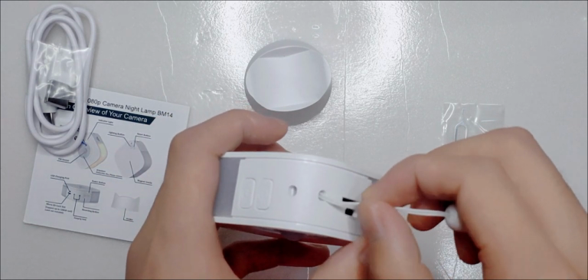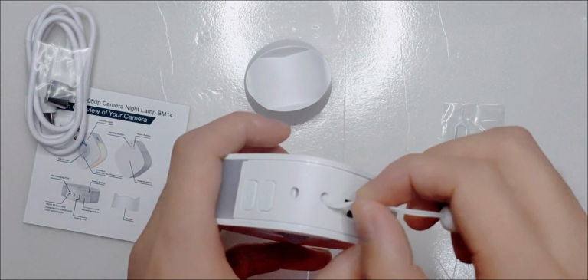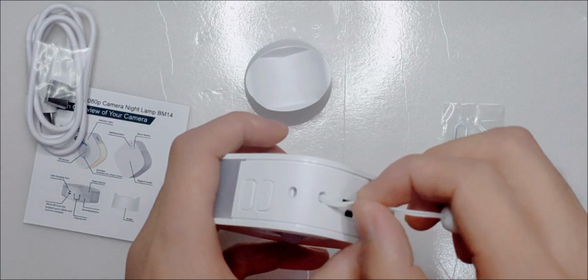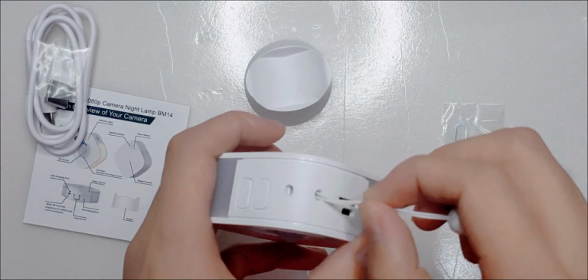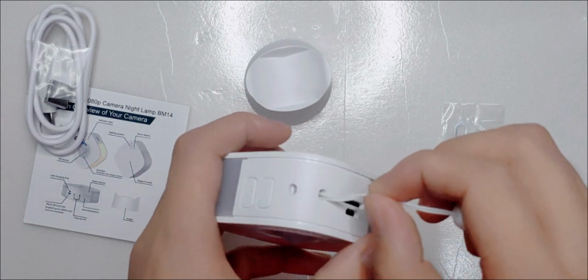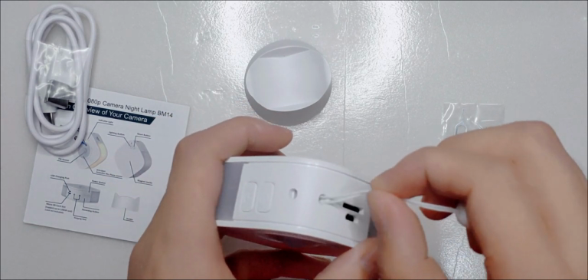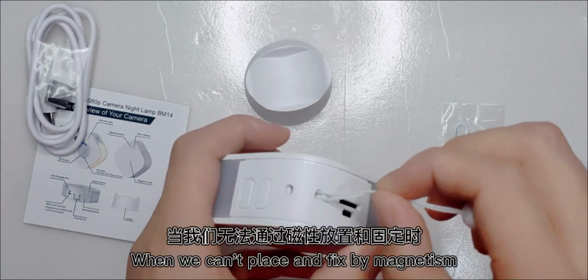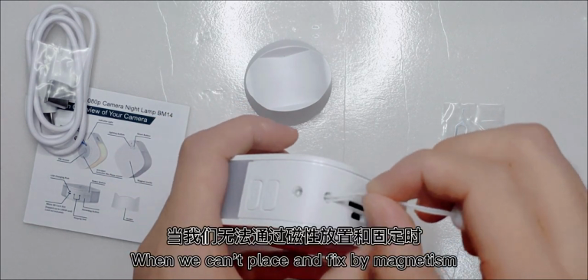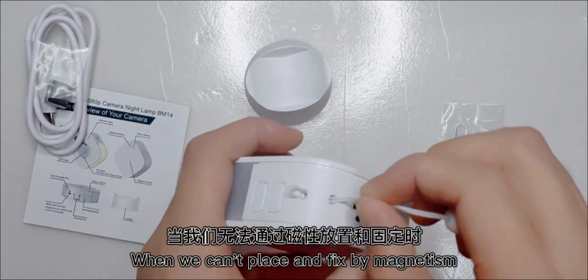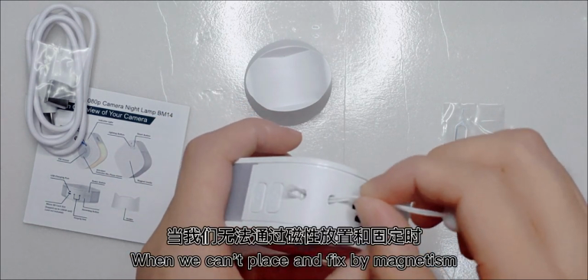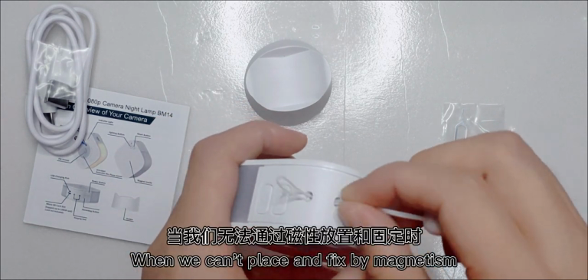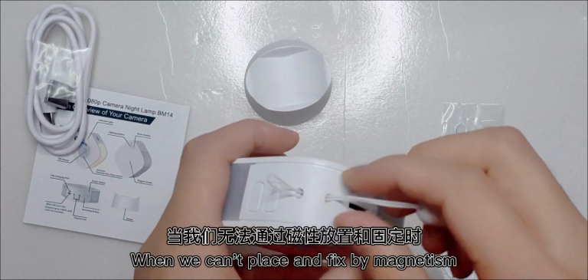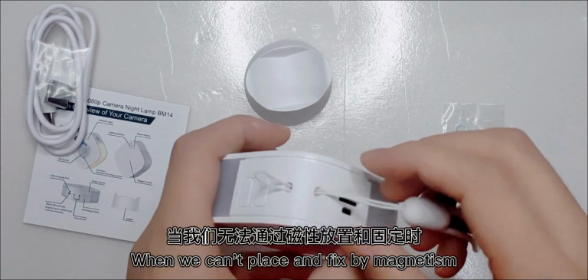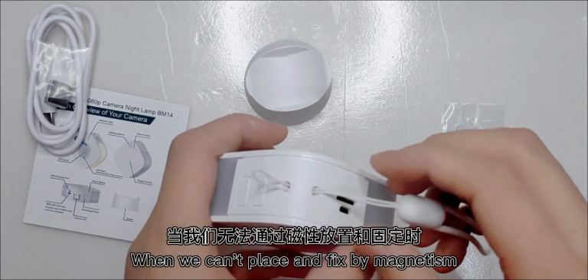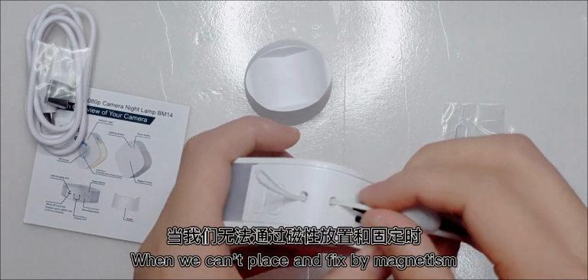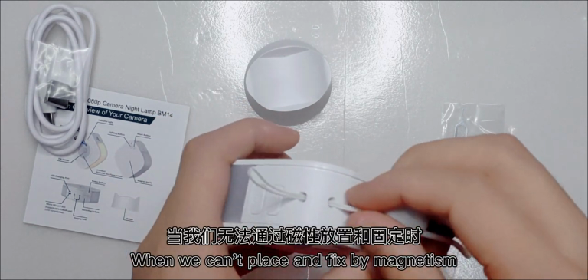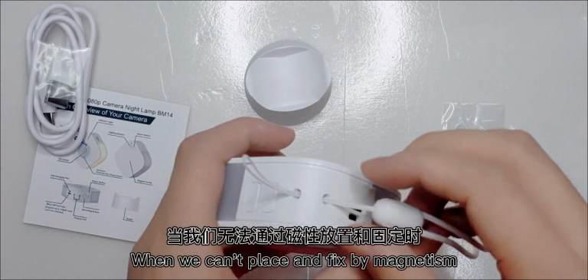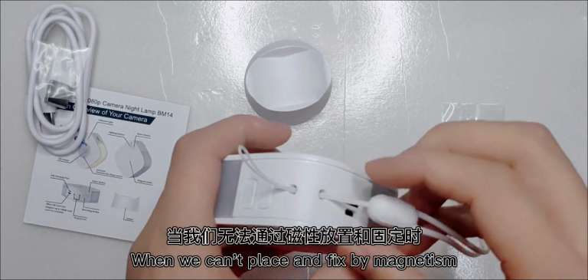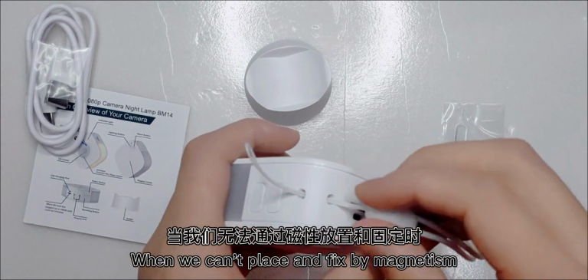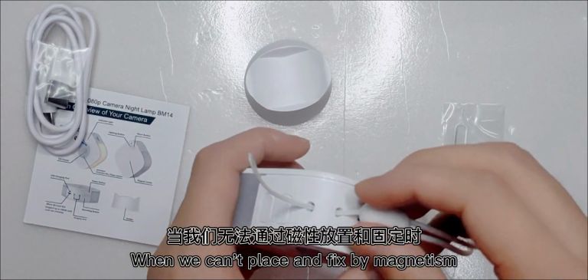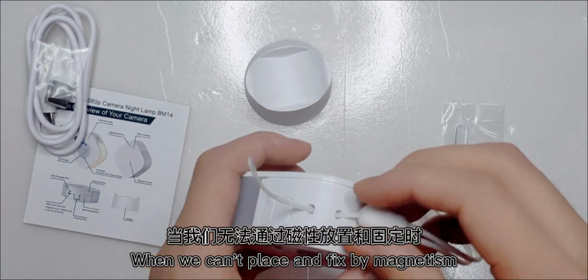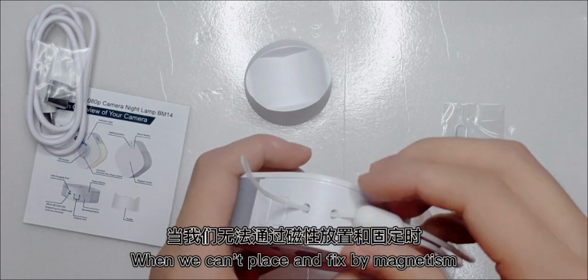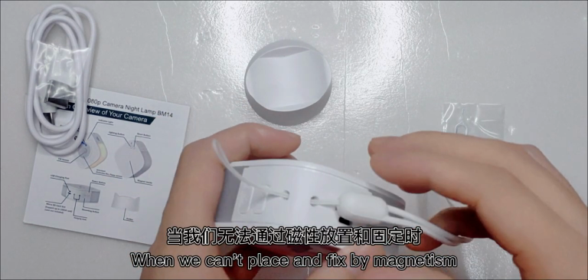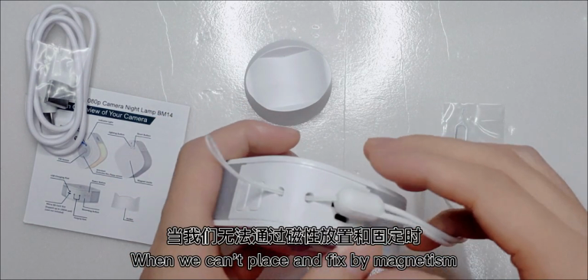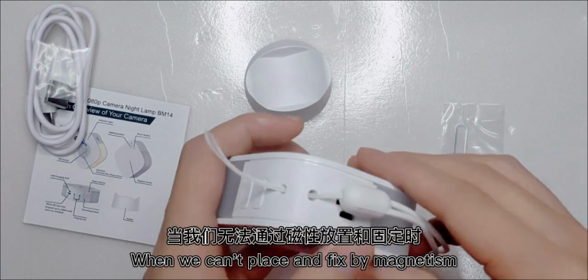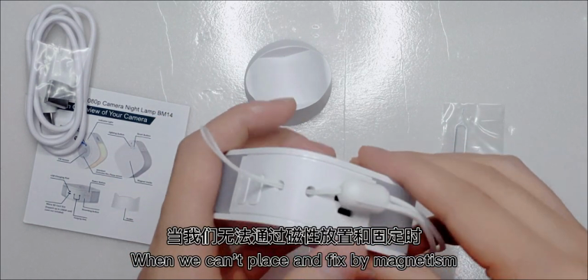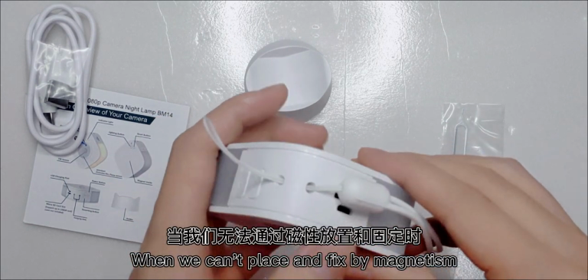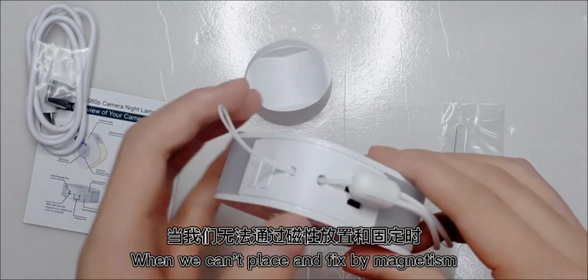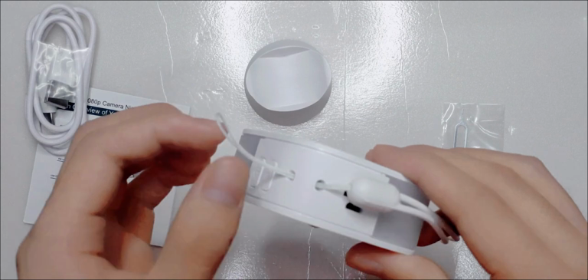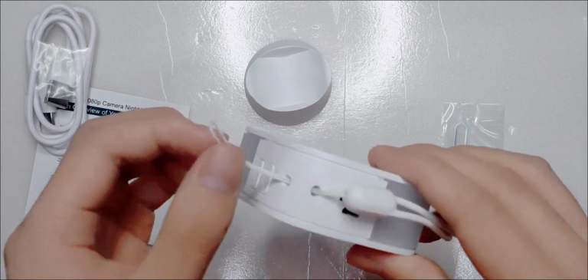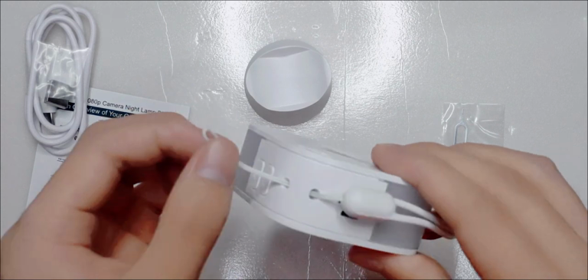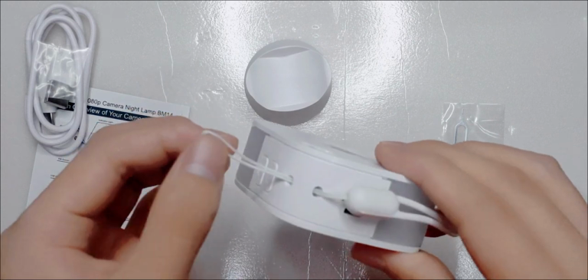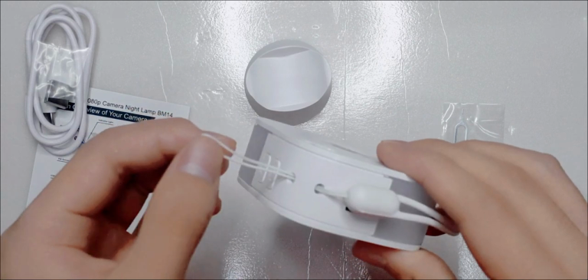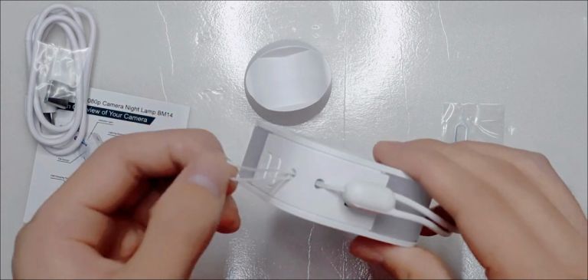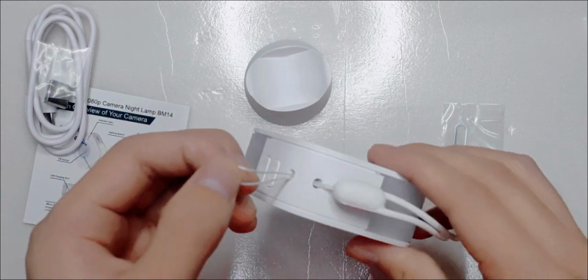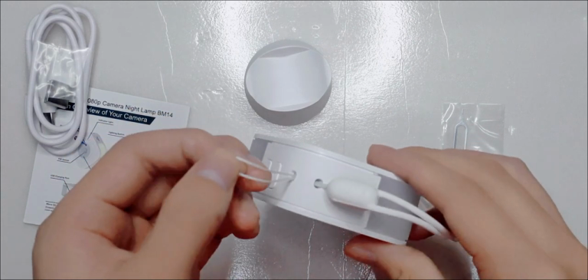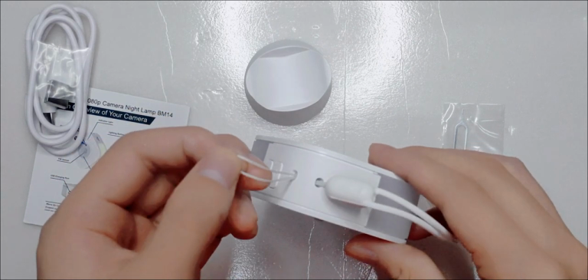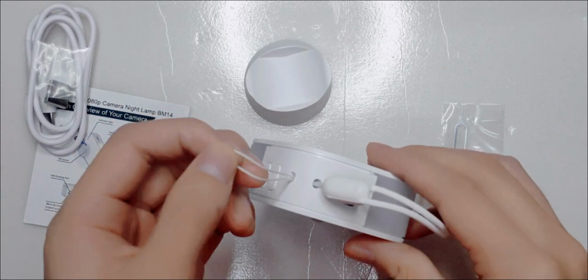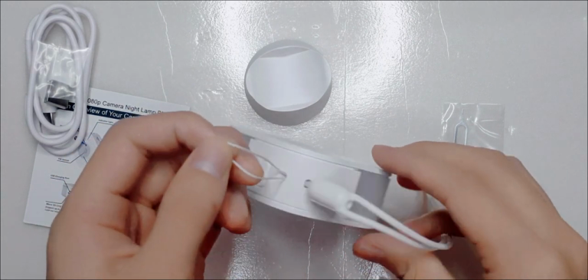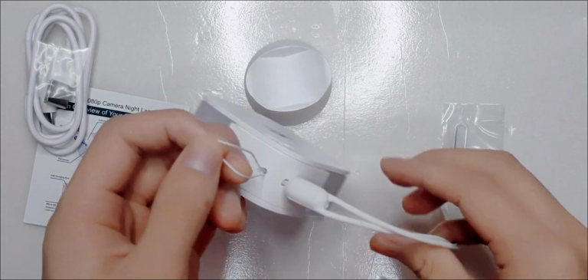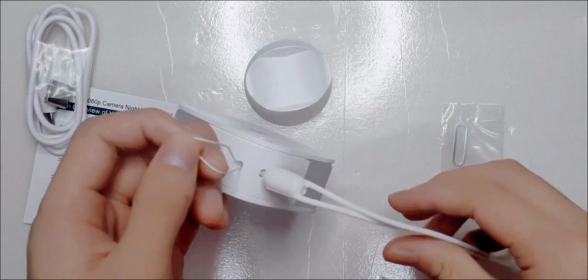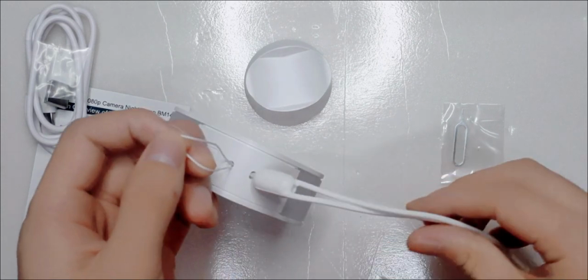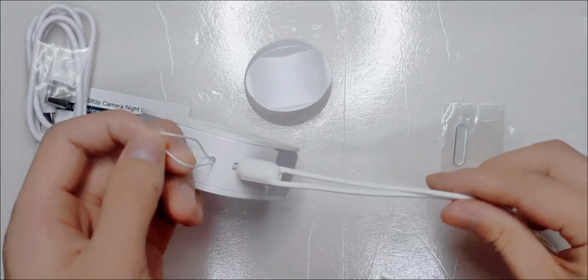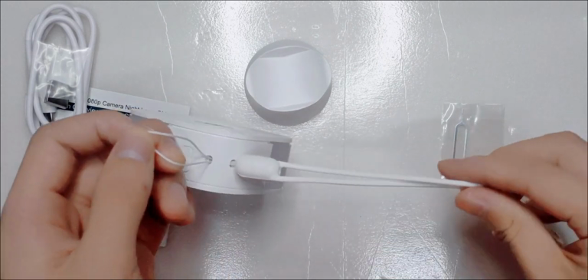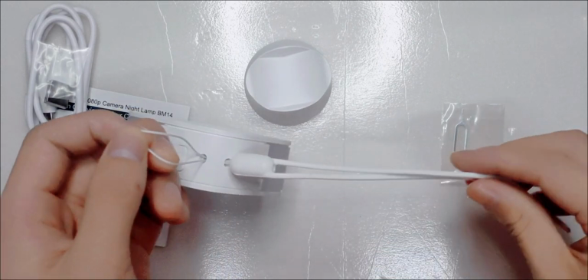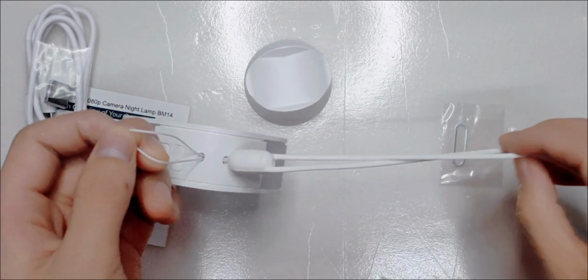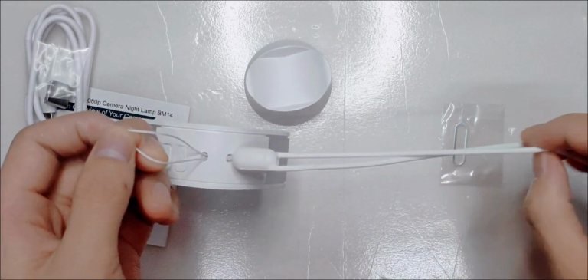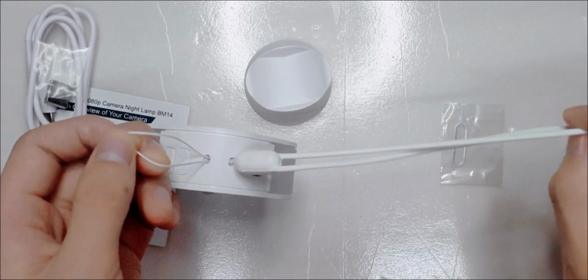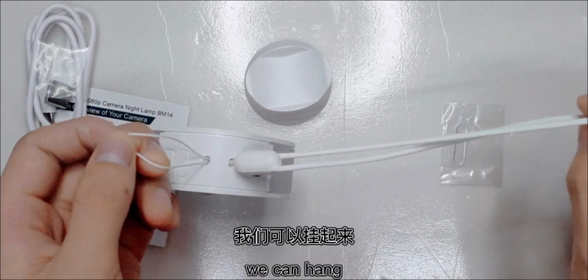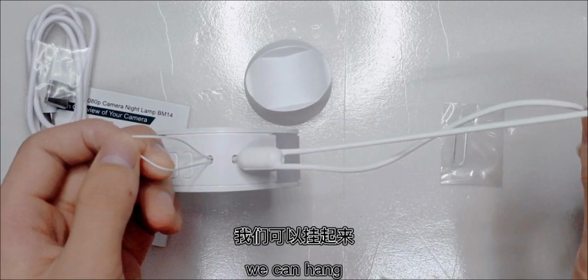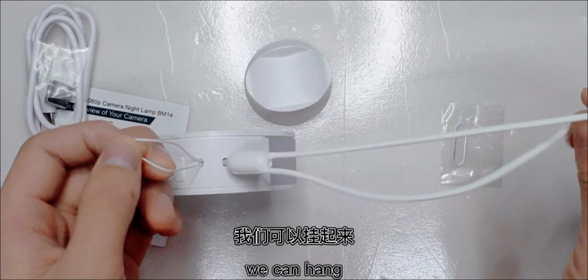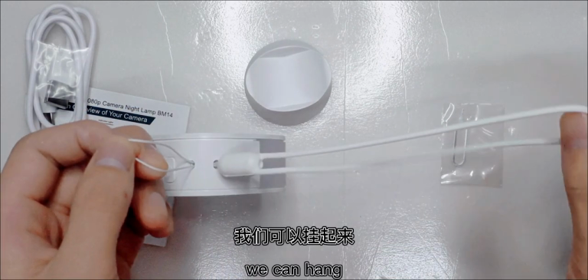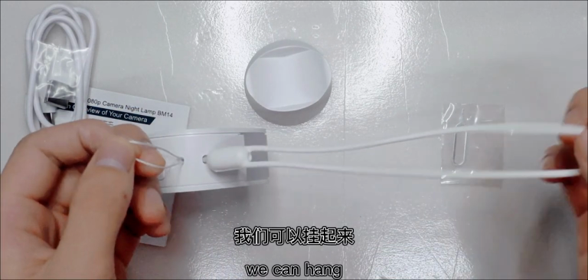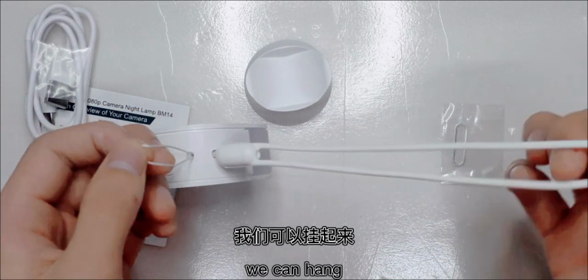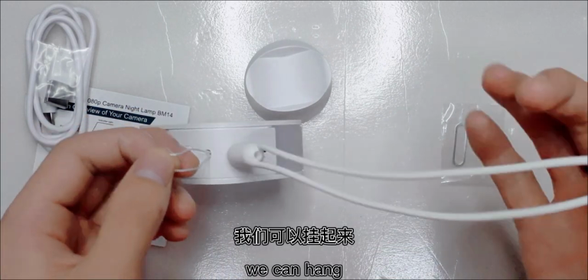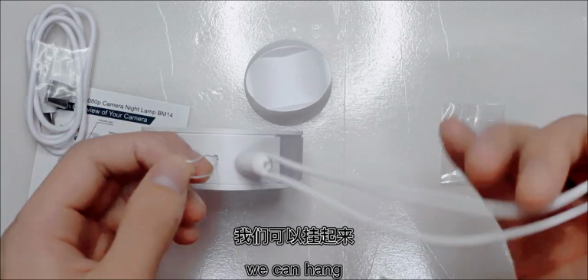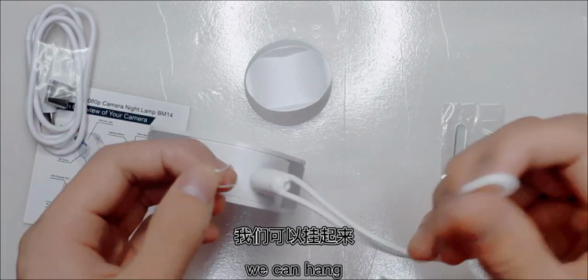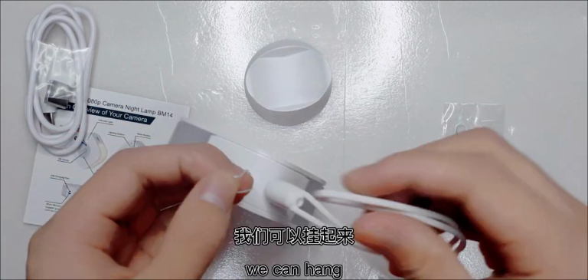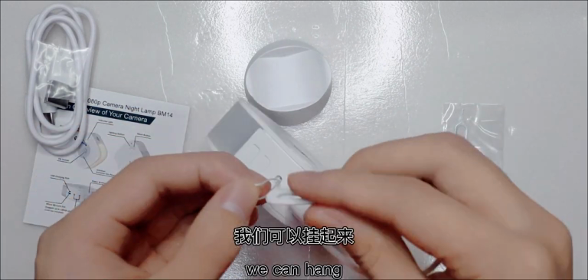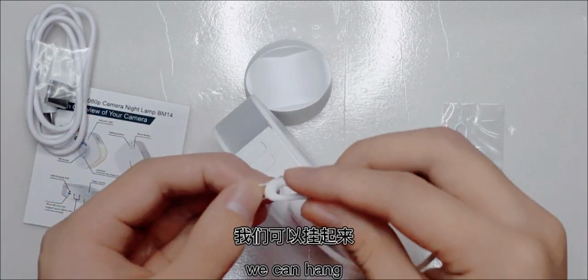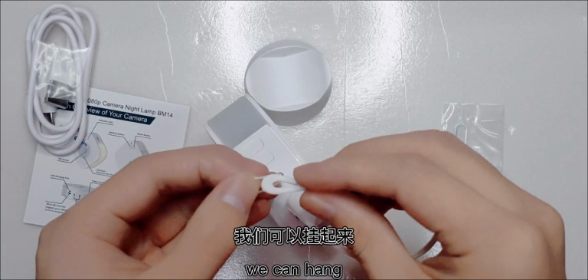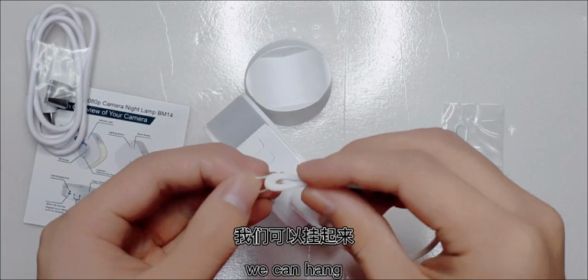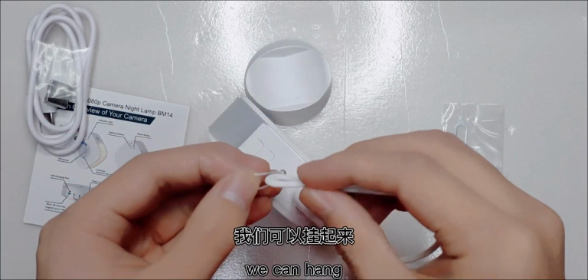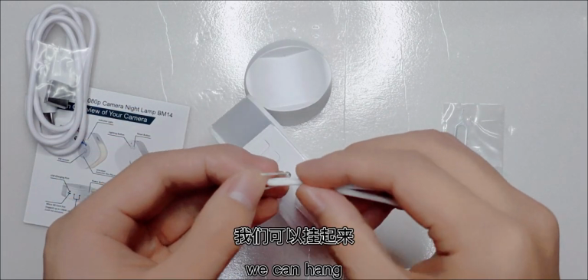We can place and fix it by magnetism. We can hear it click into place — okay.